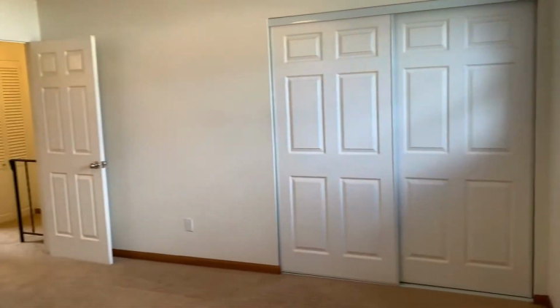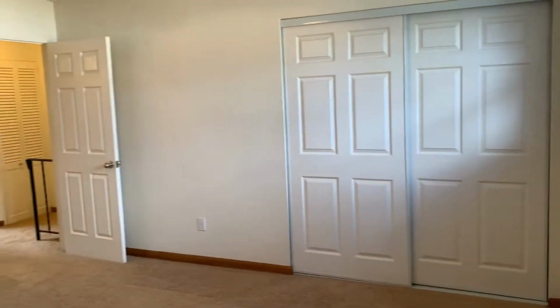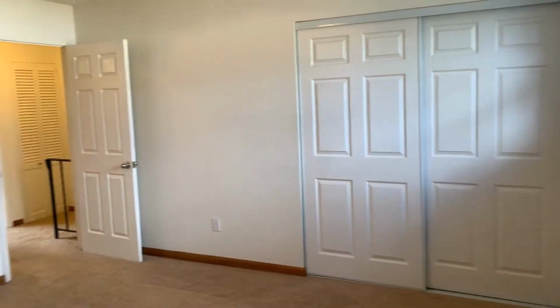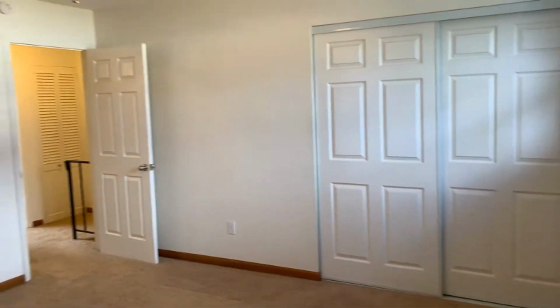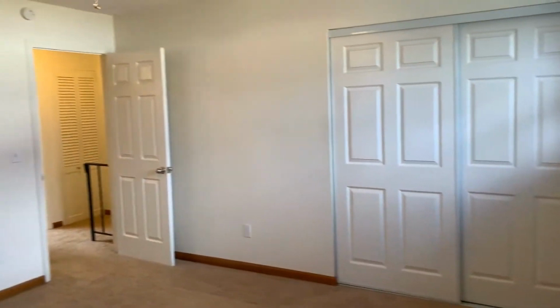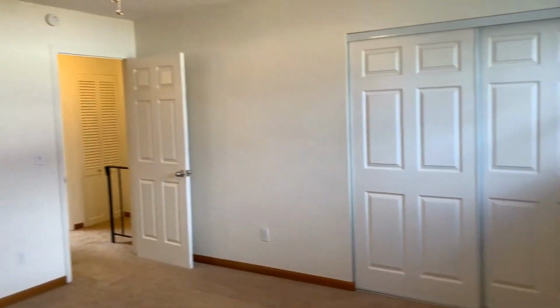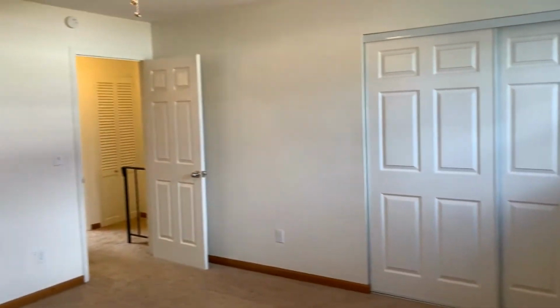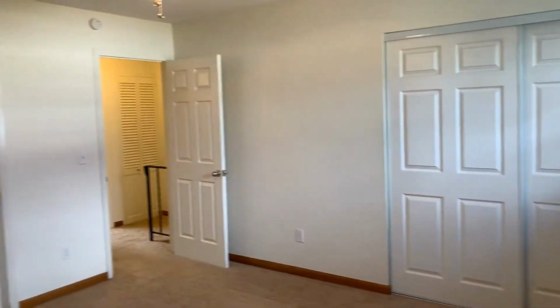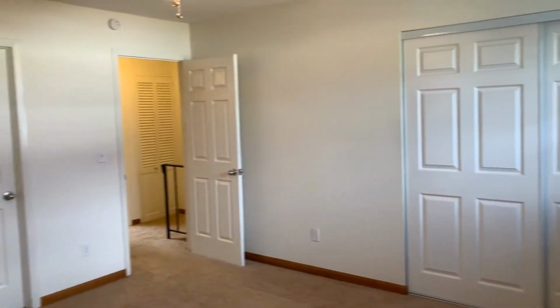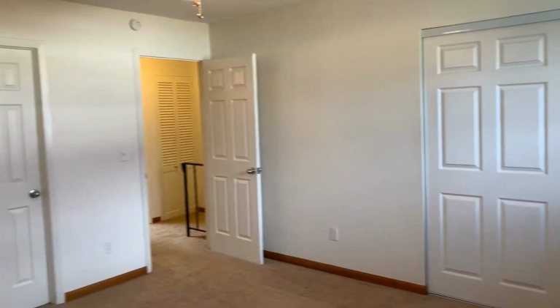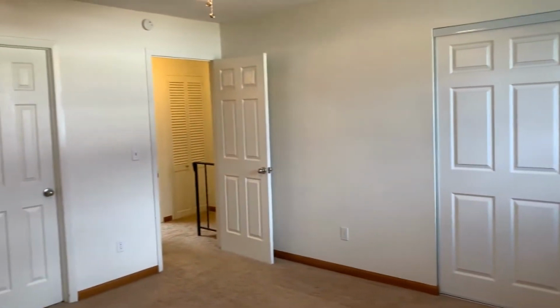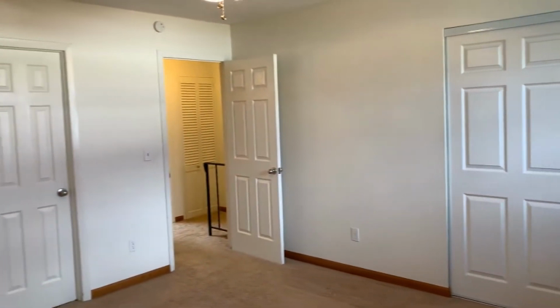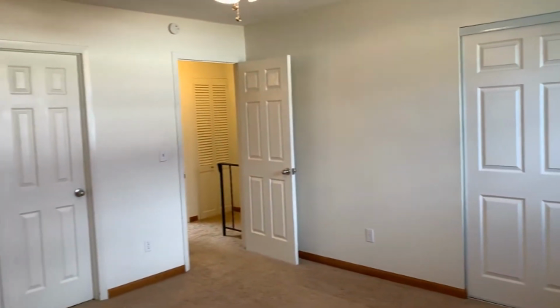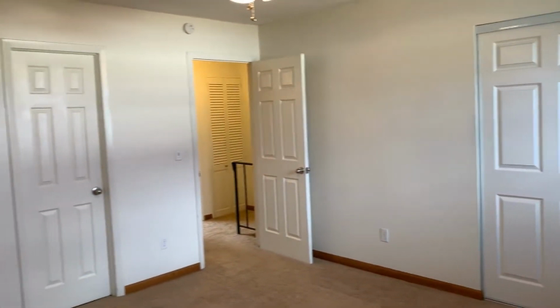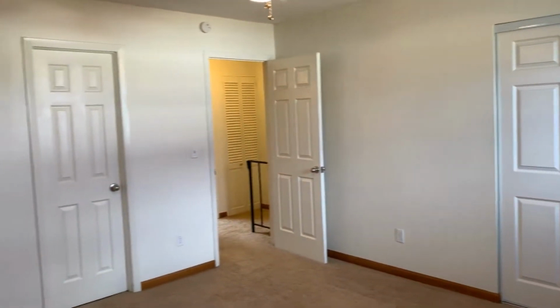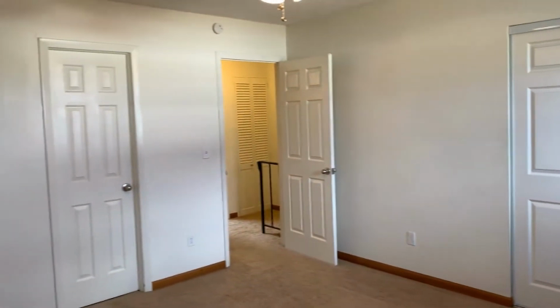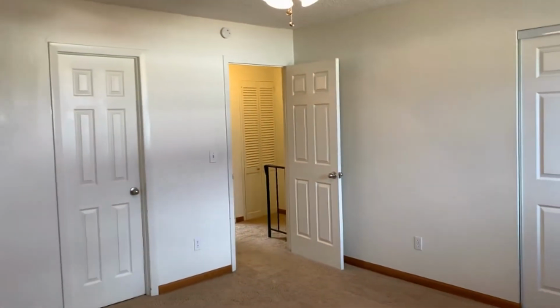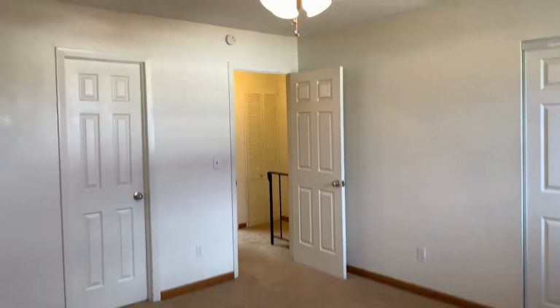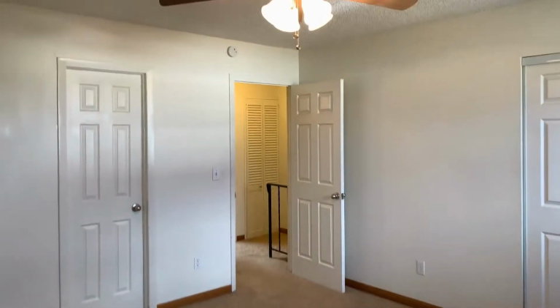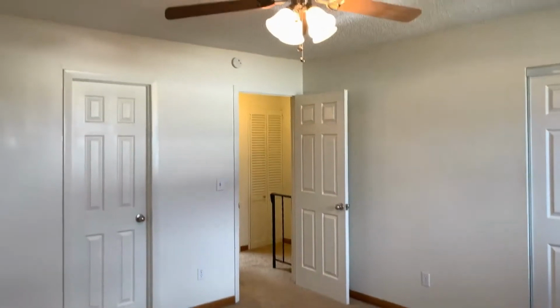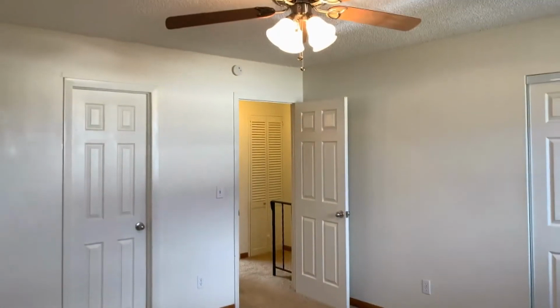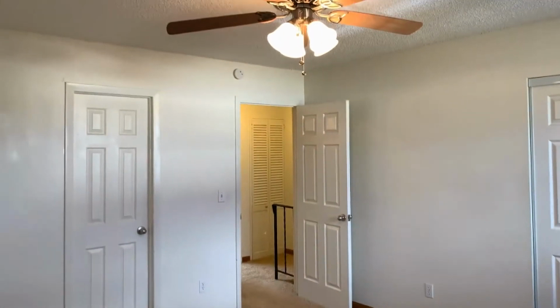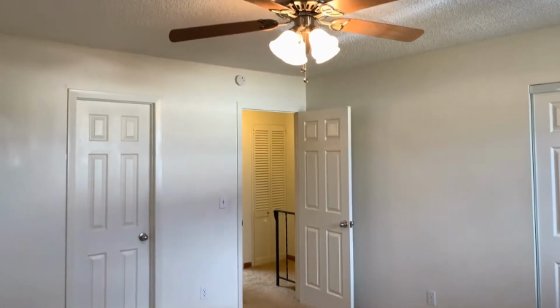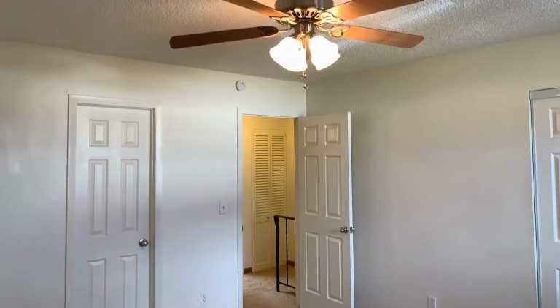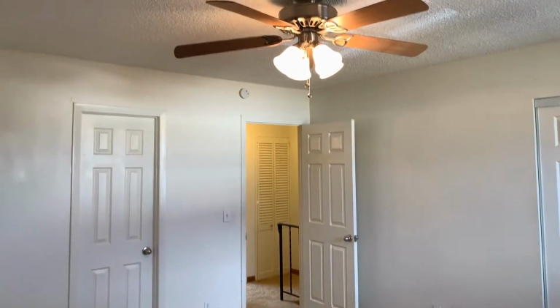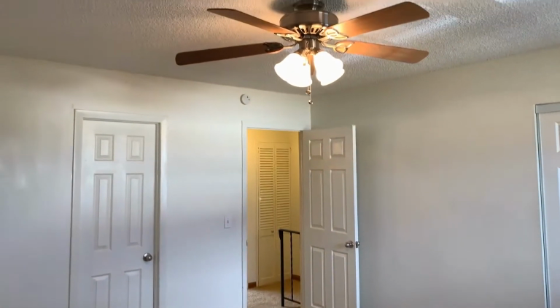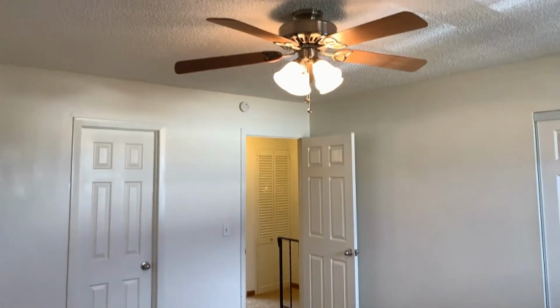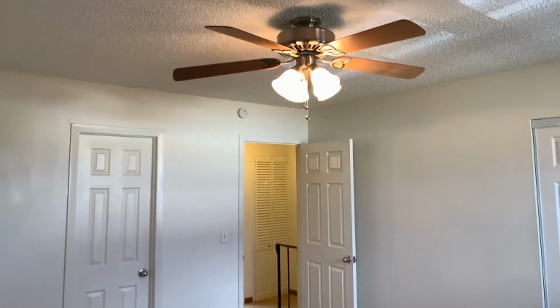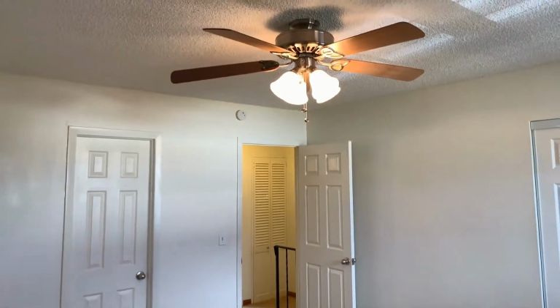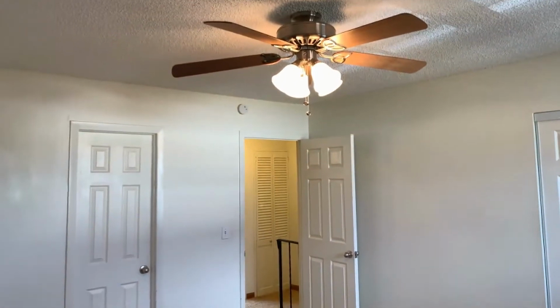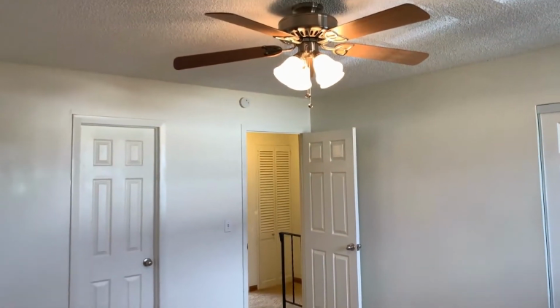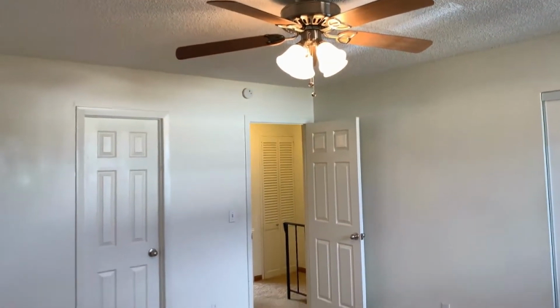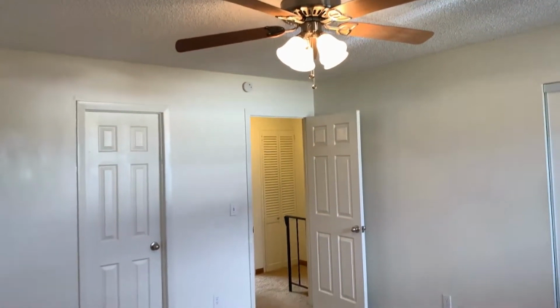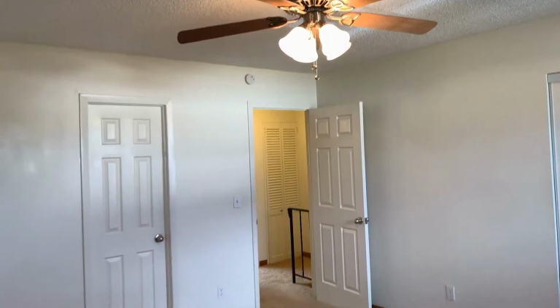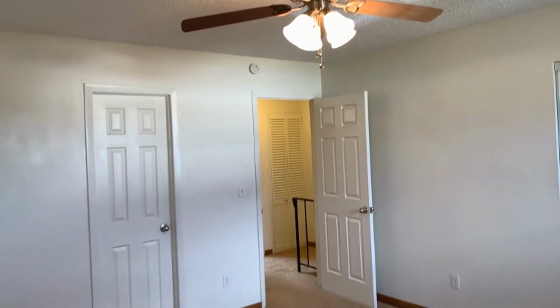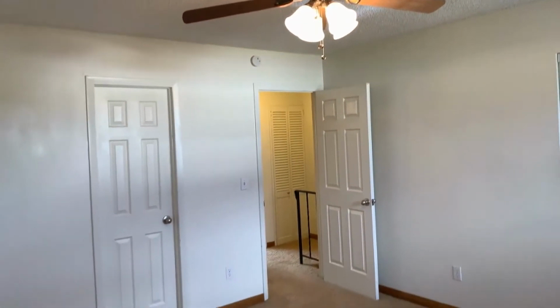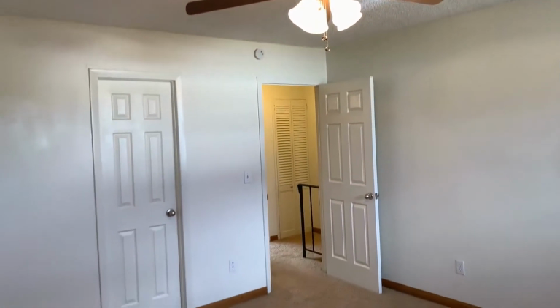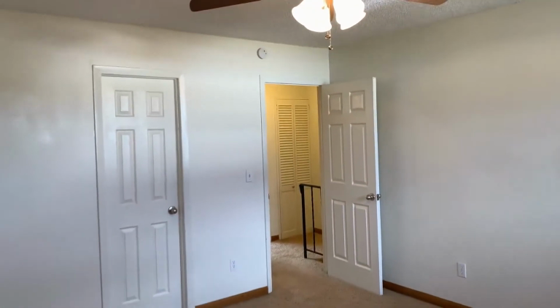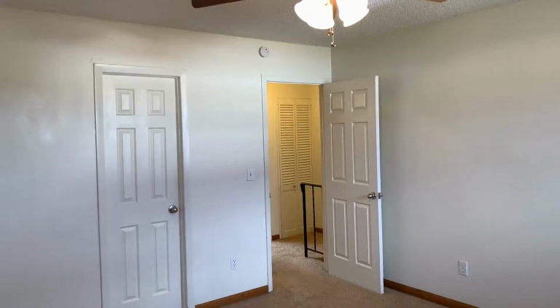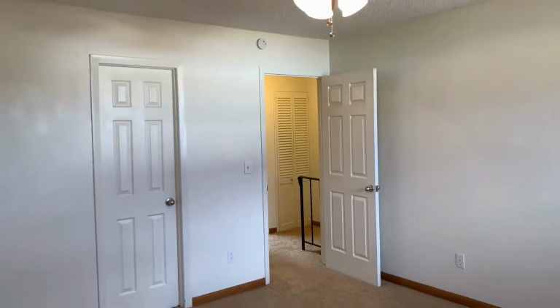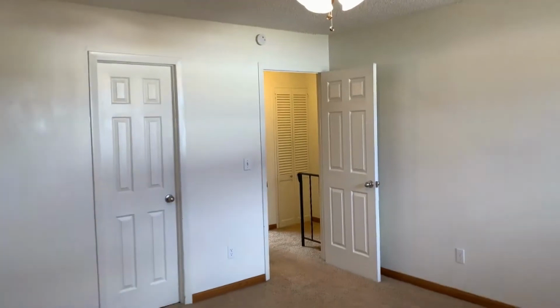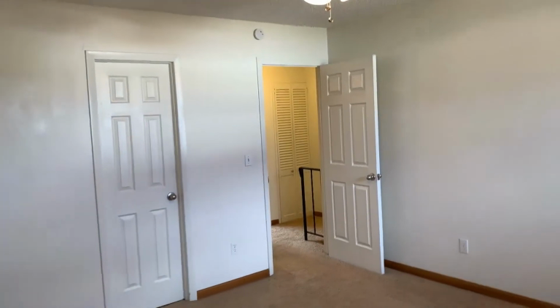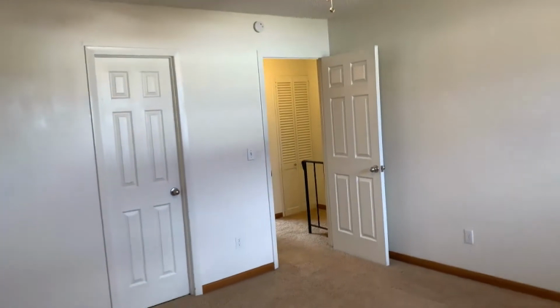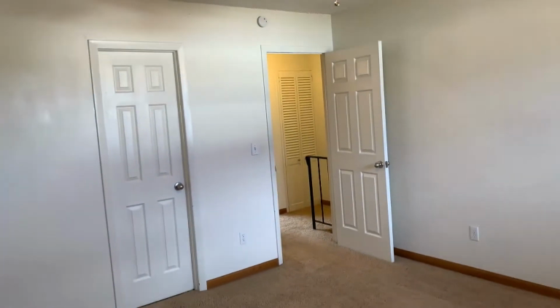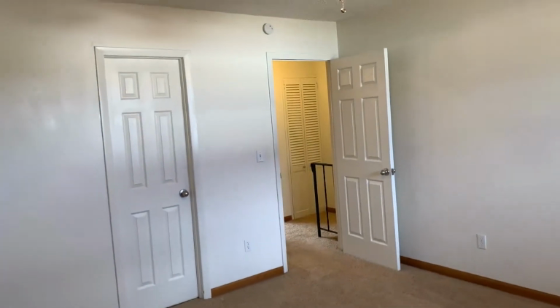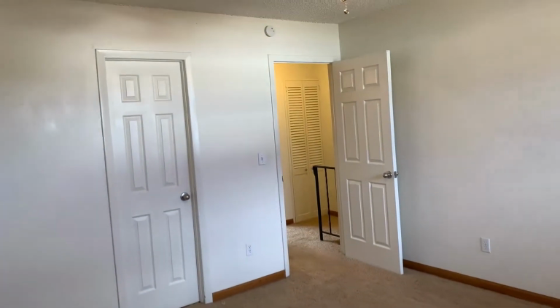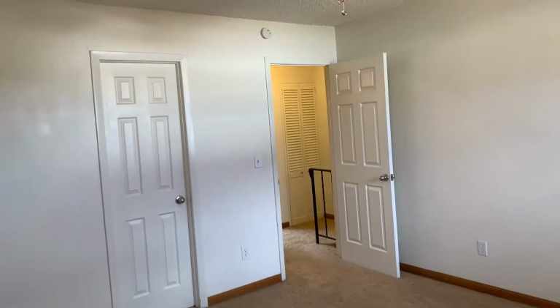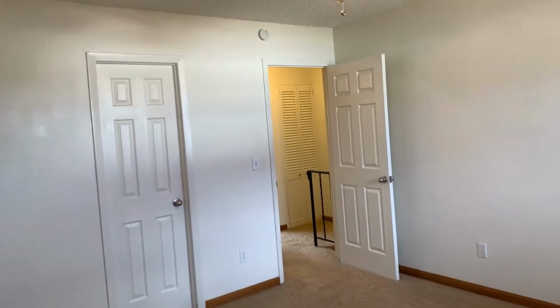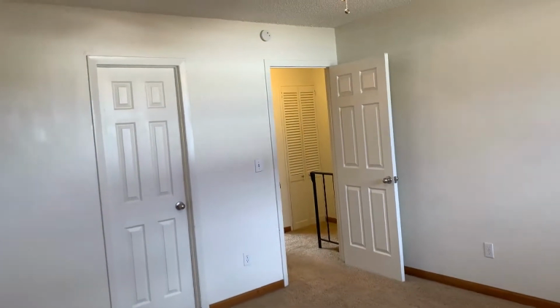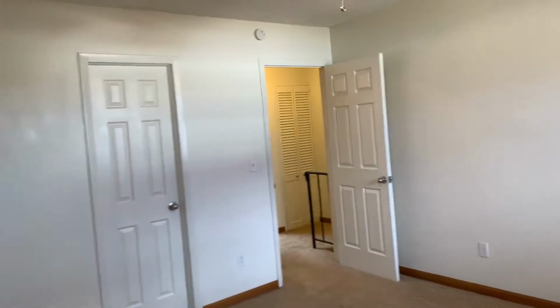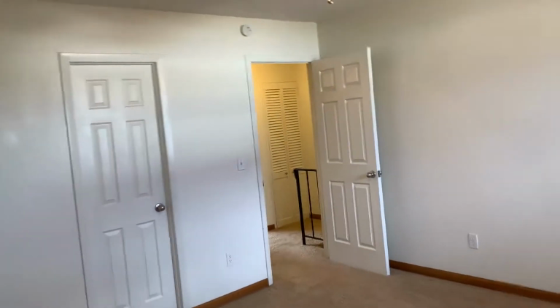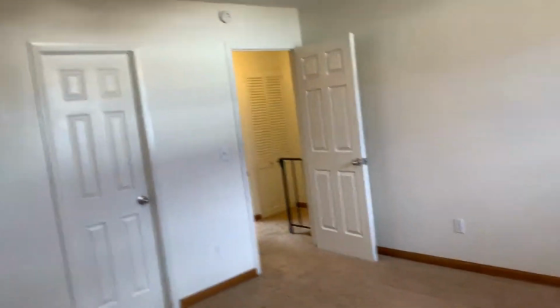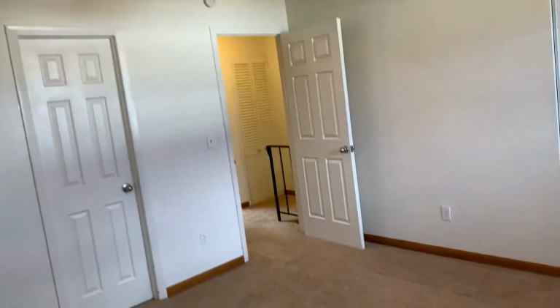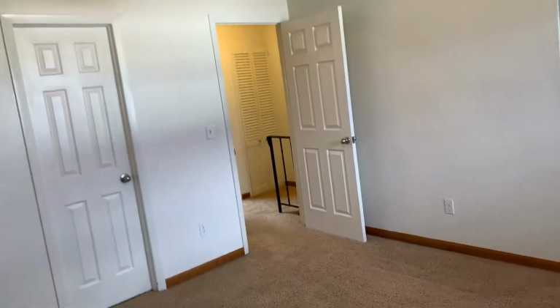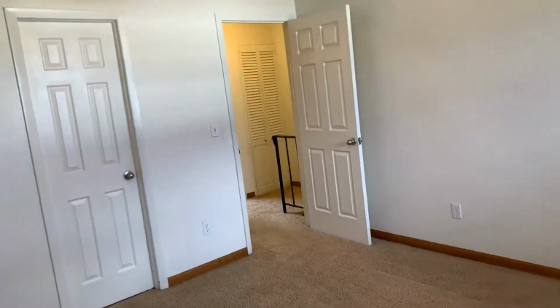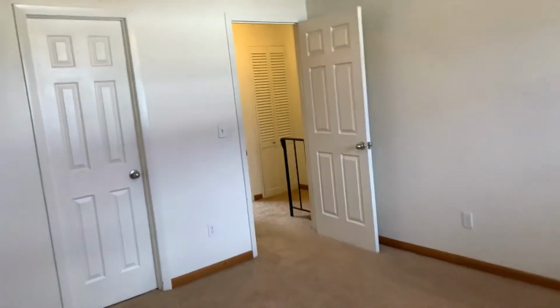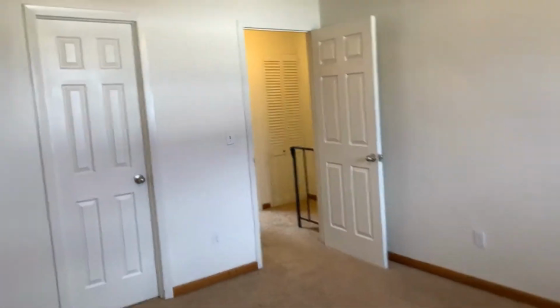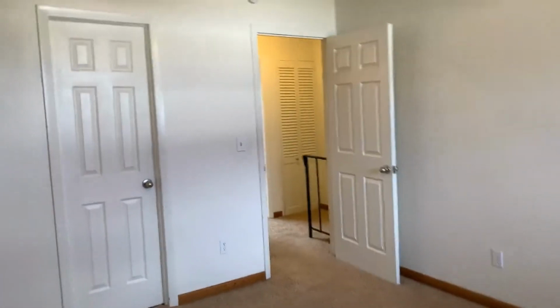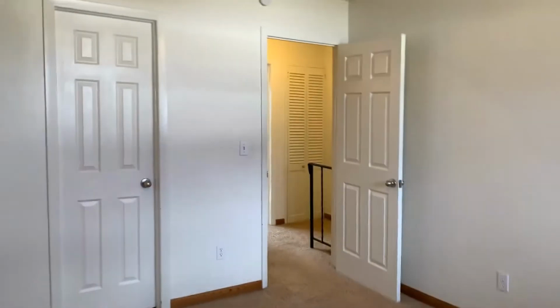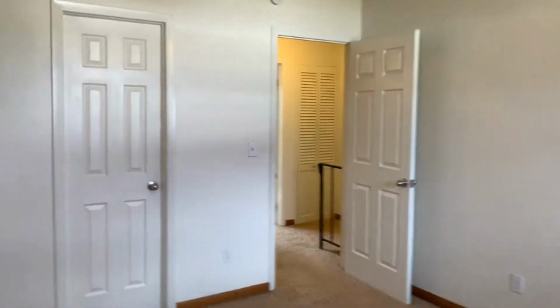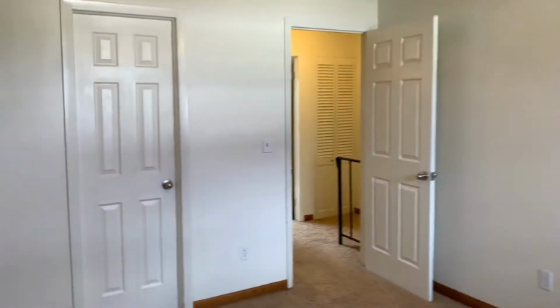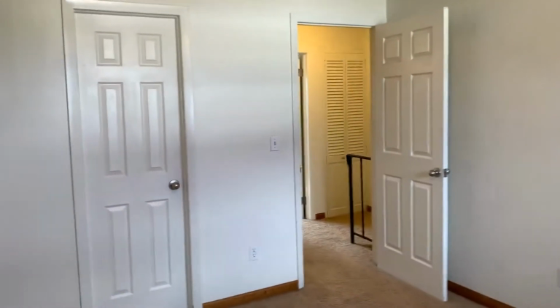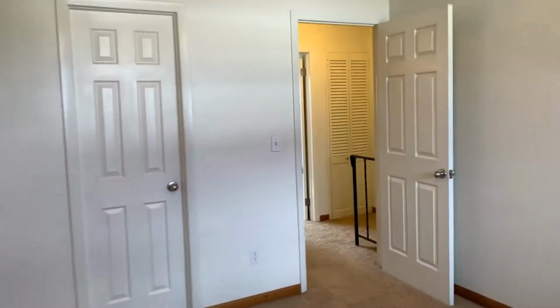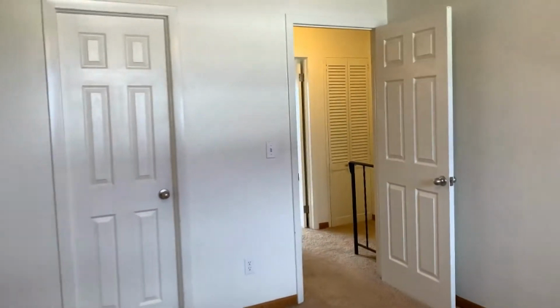The second bedroom also comes with blinds and a ceiling fan, and this is the bedroom that connects to that full bathroom.